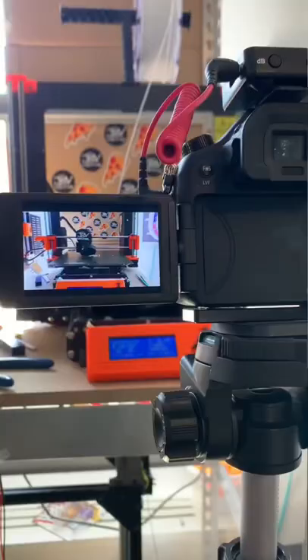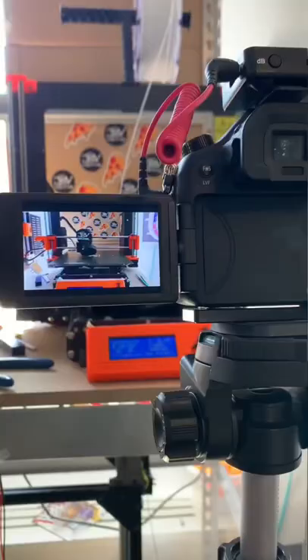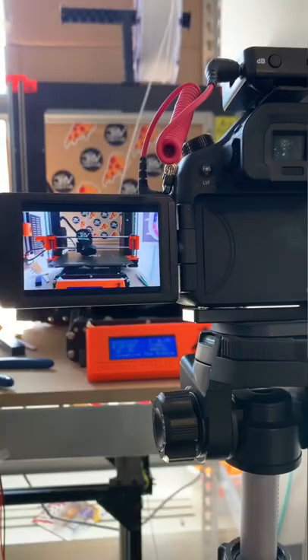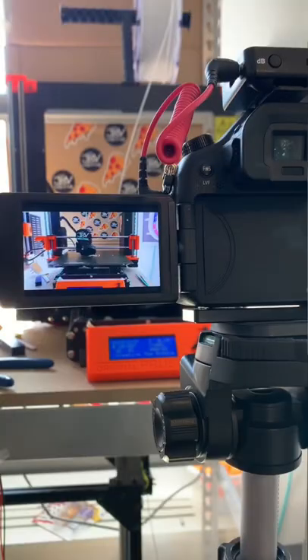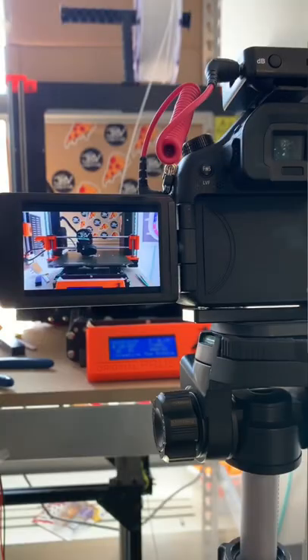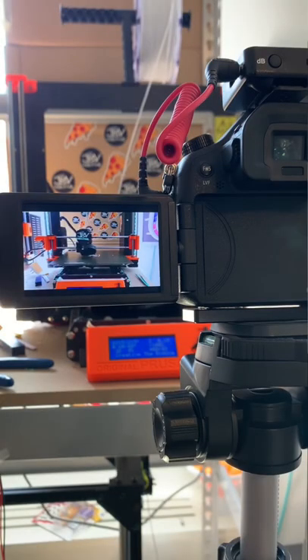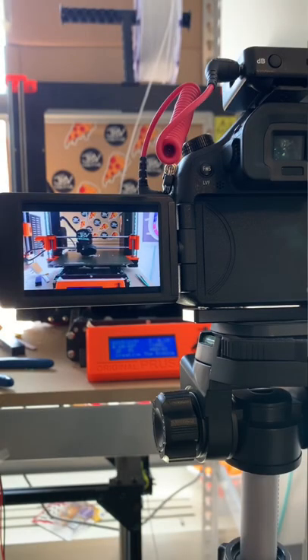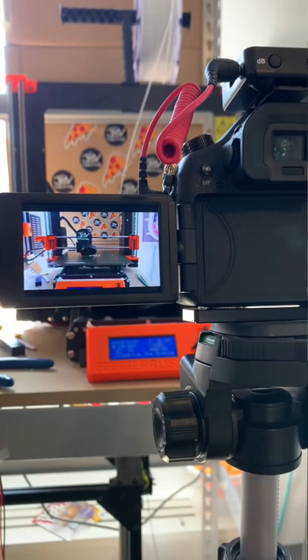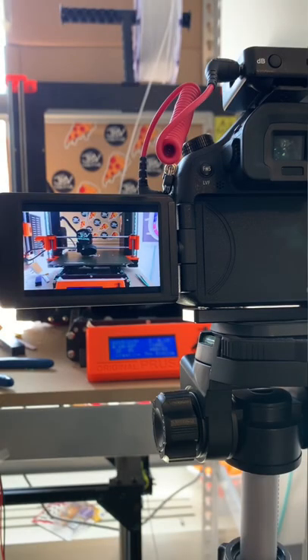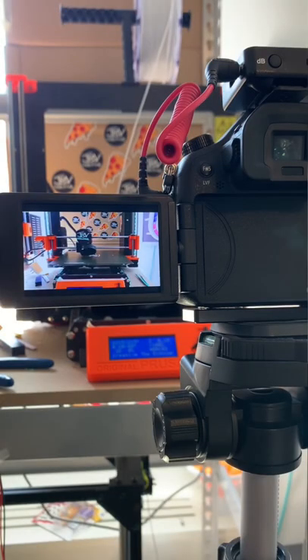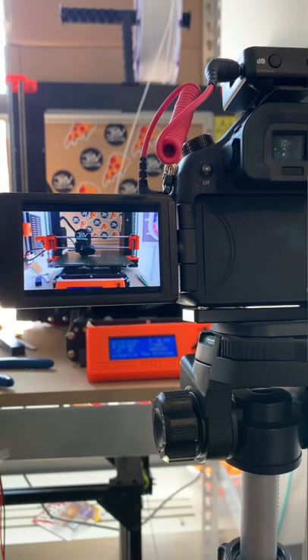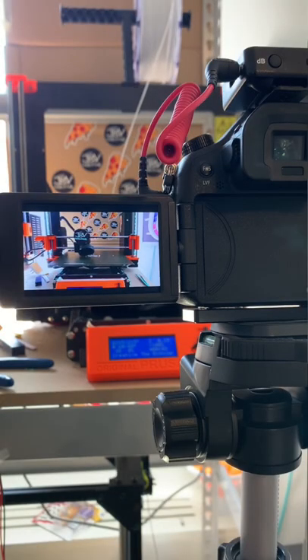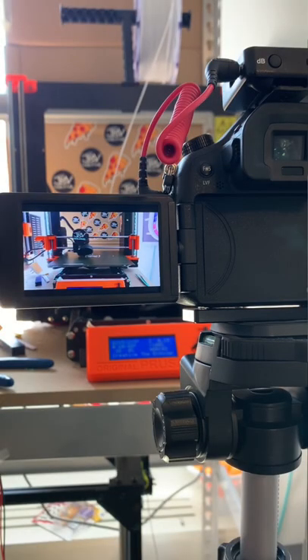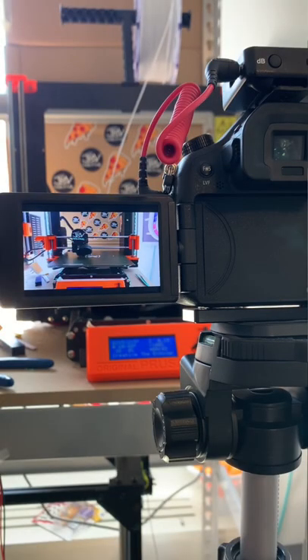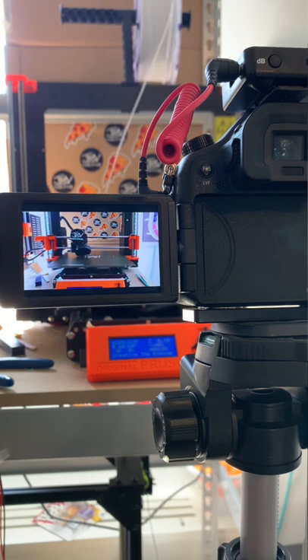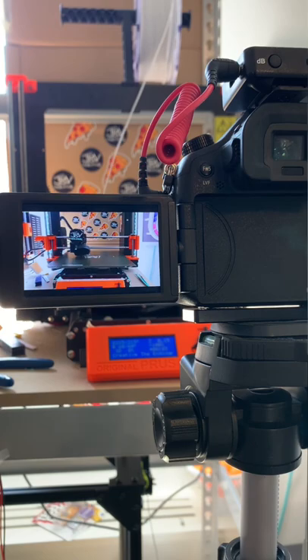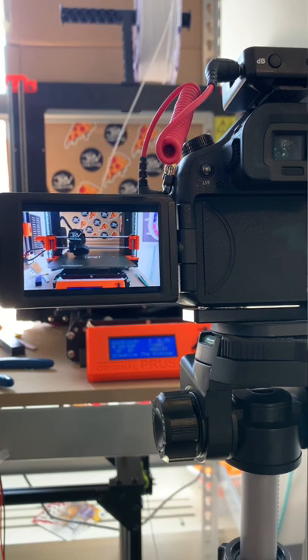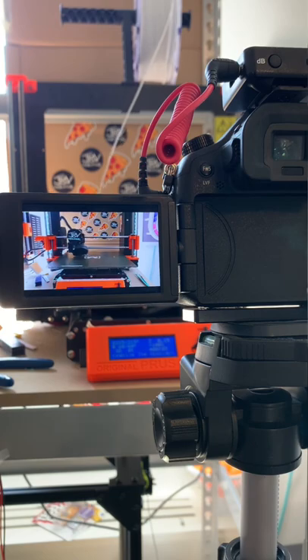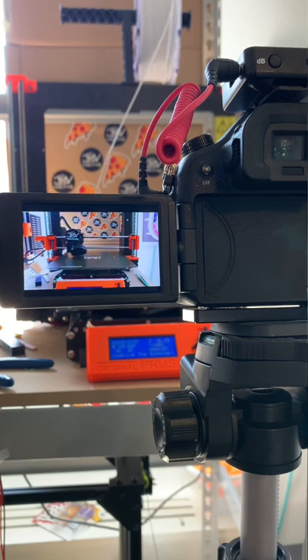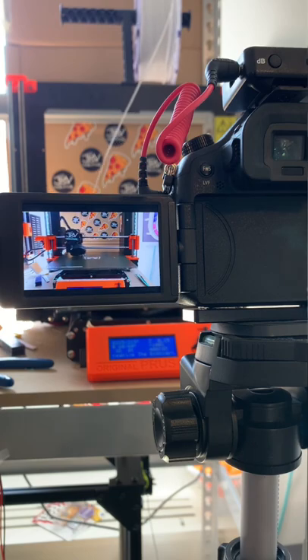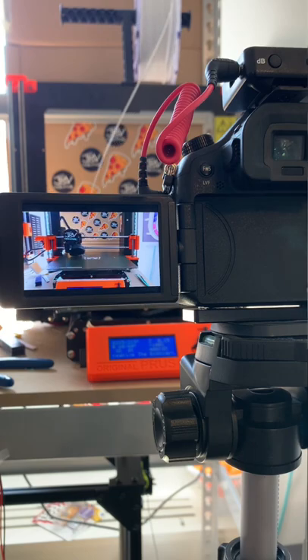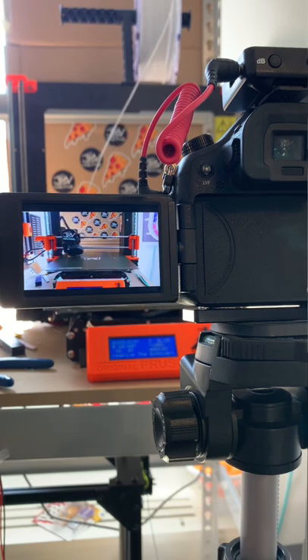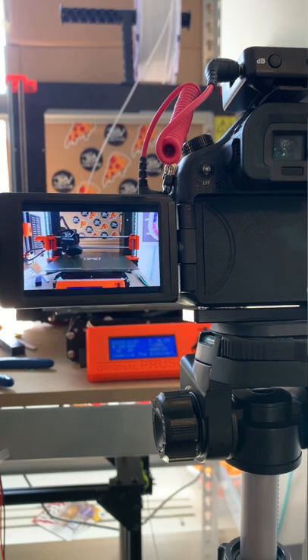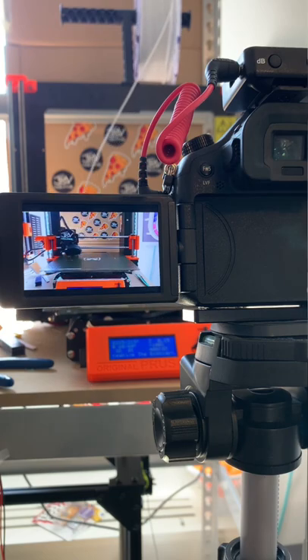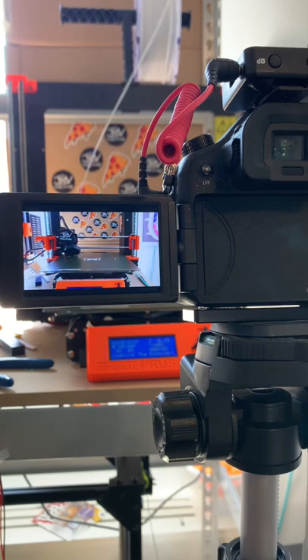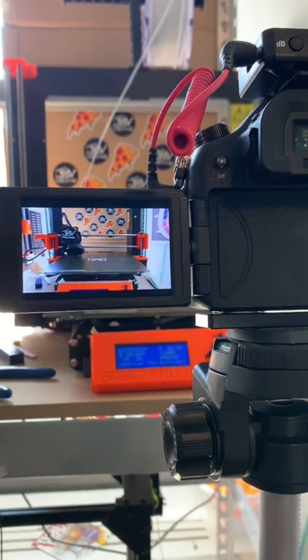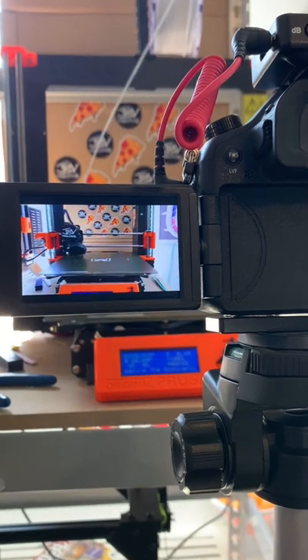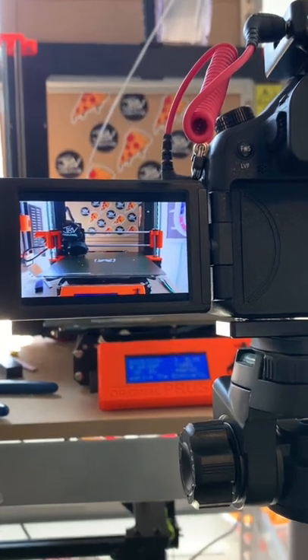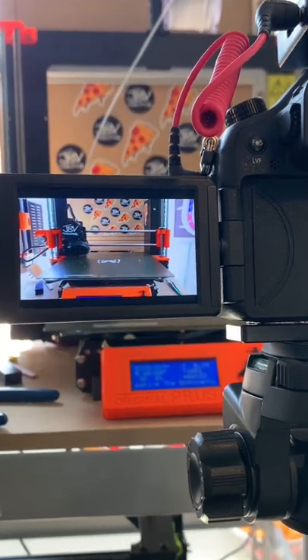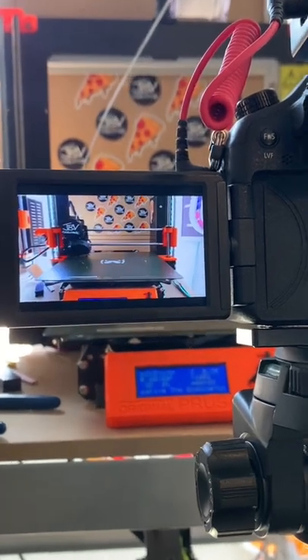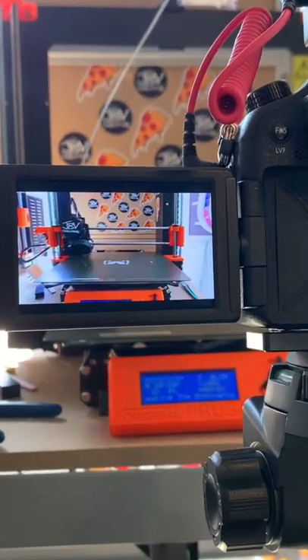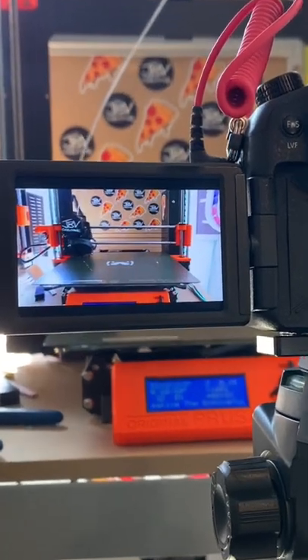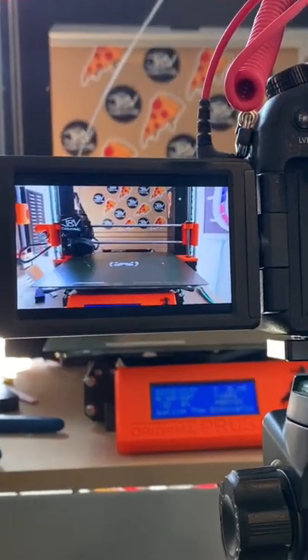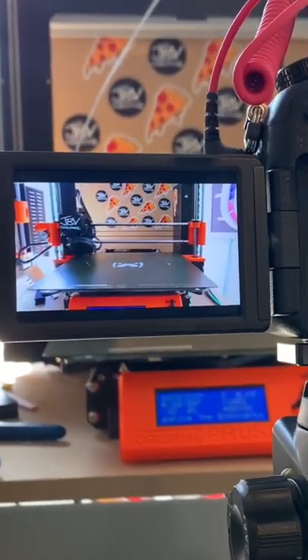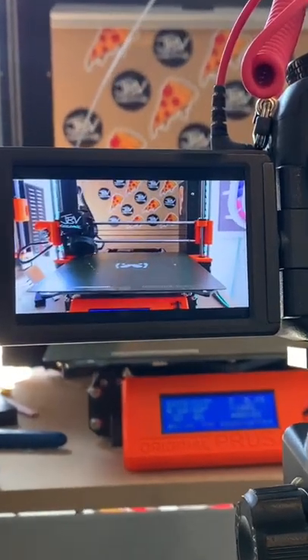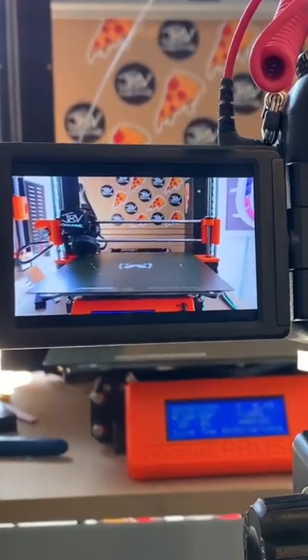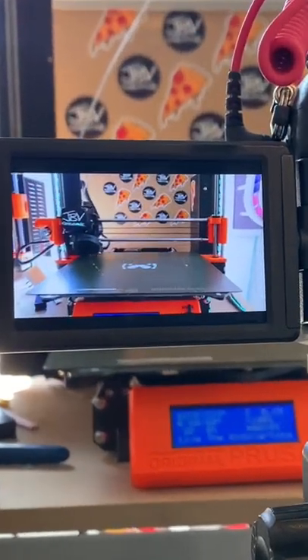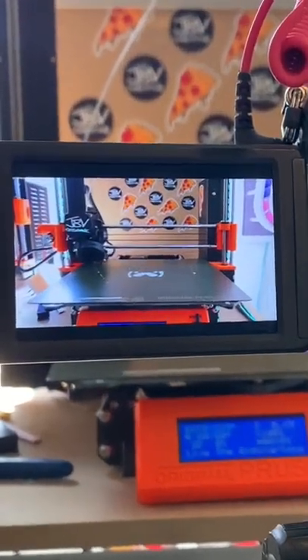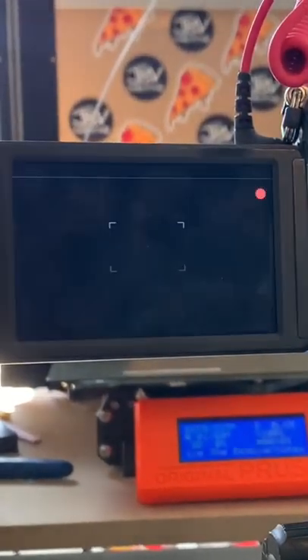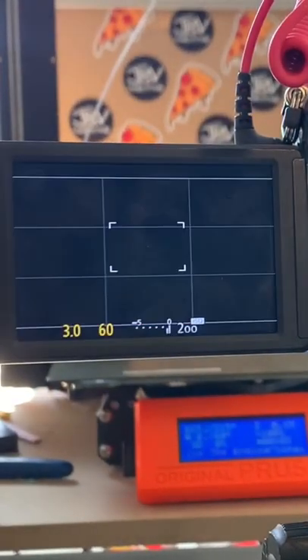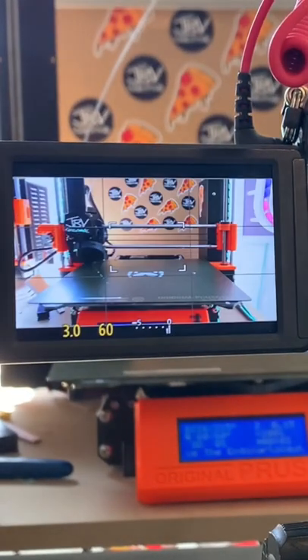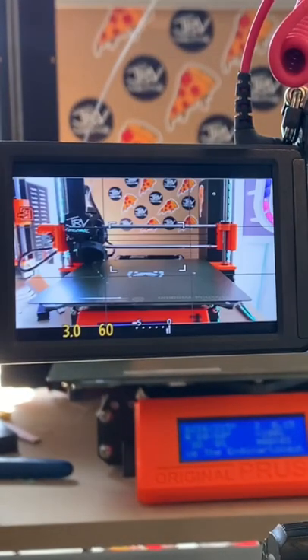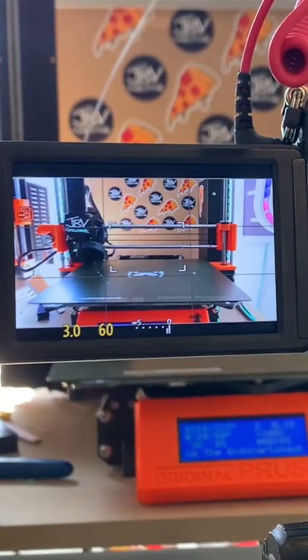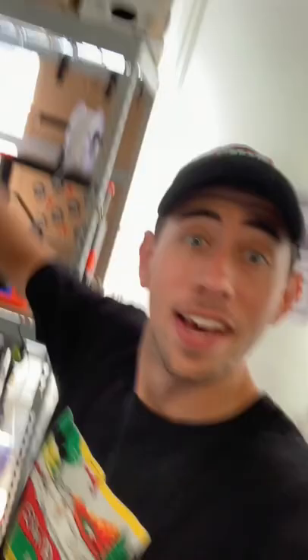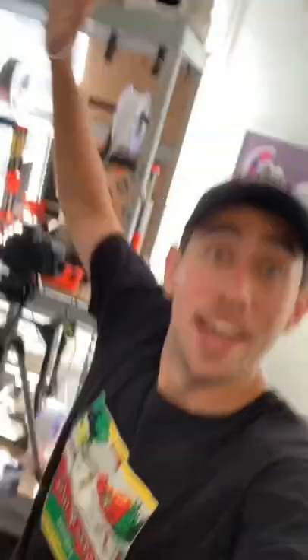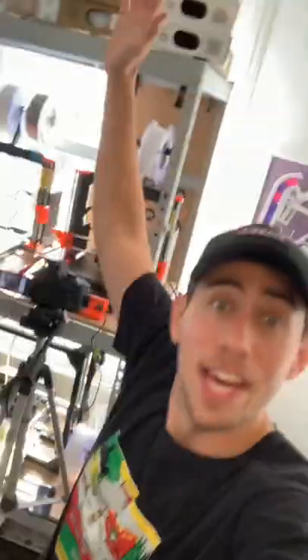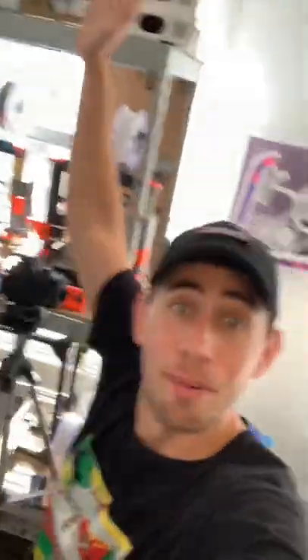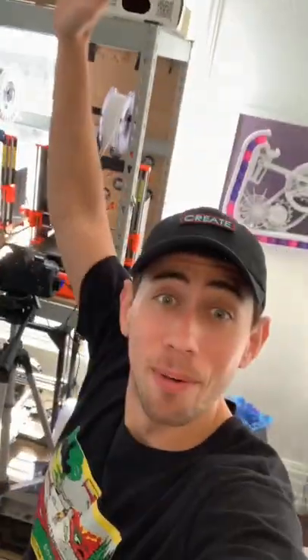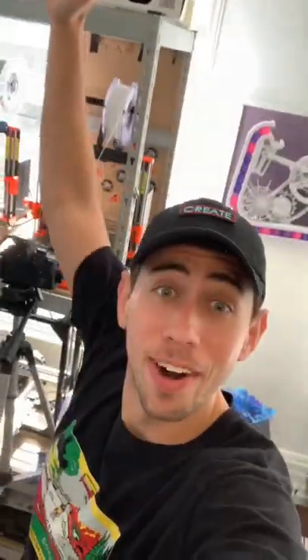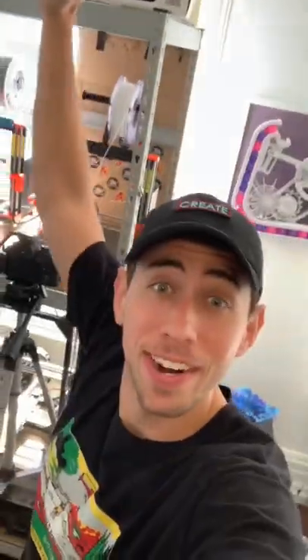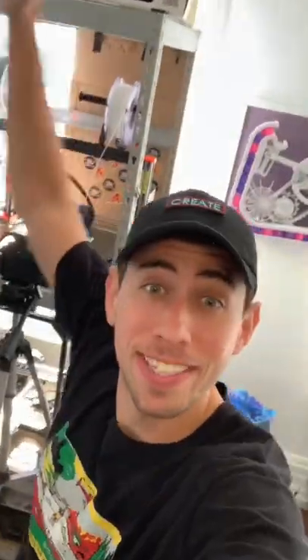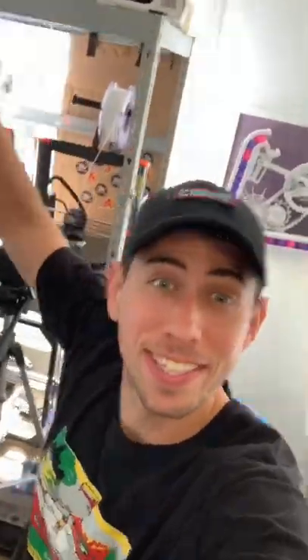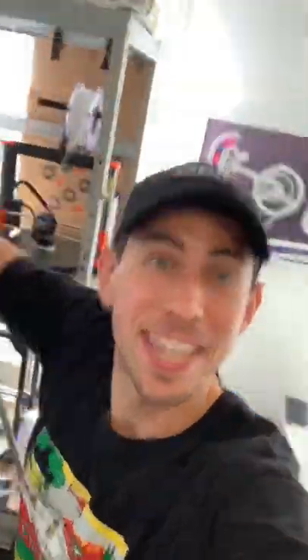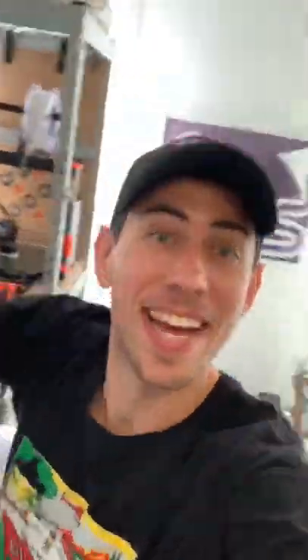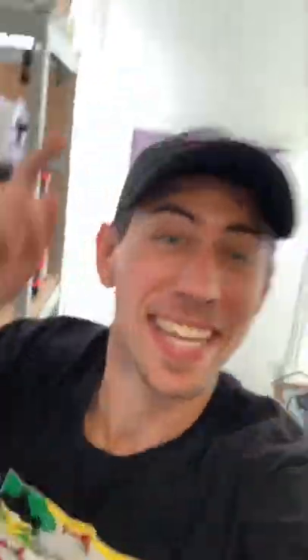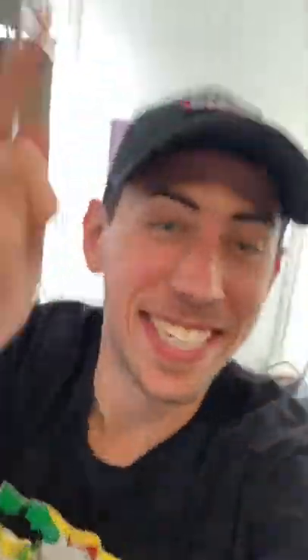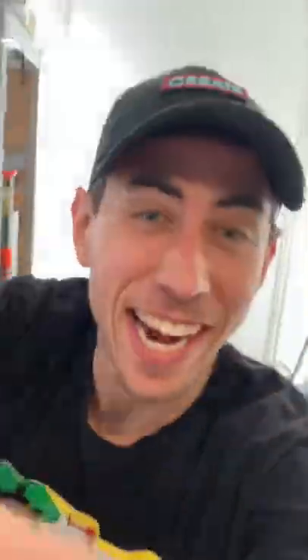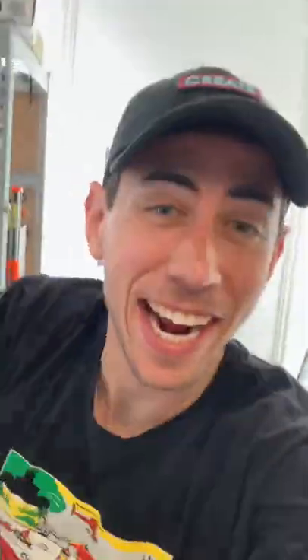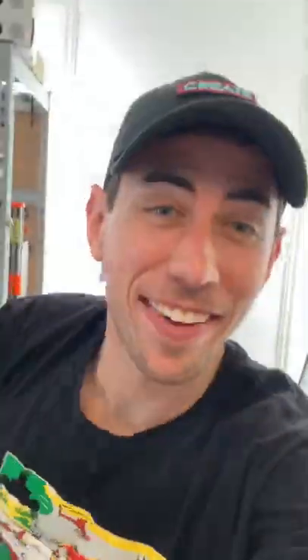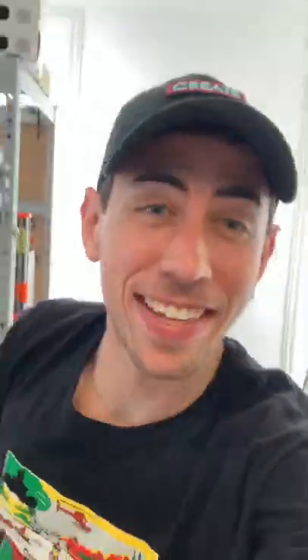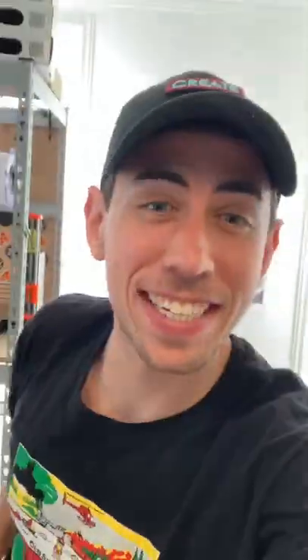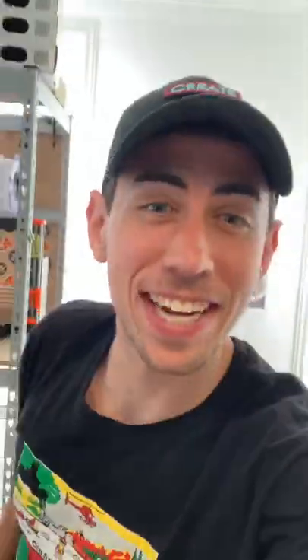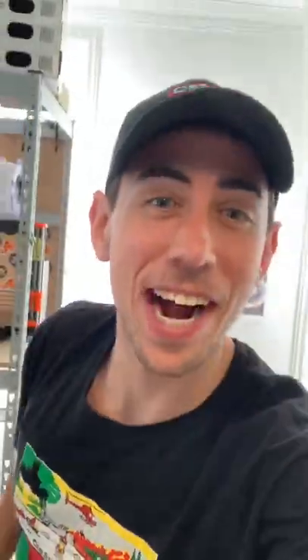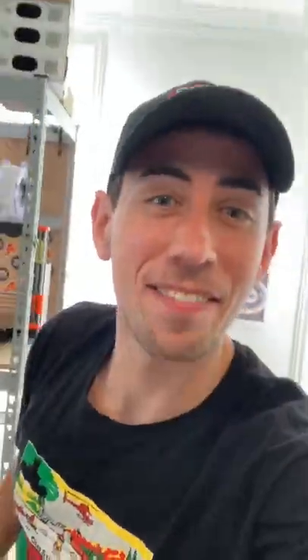The last thing to do is run a print and see if it works. It works! Check out this timeline.